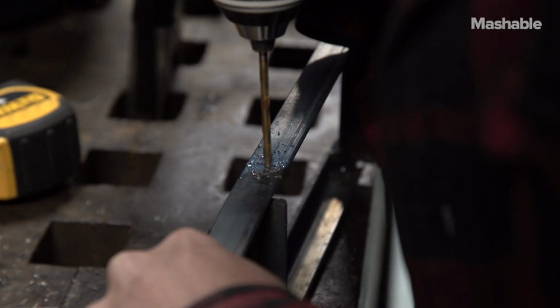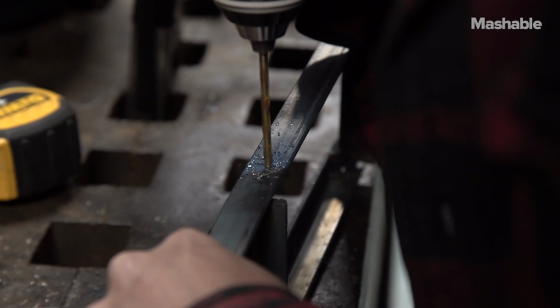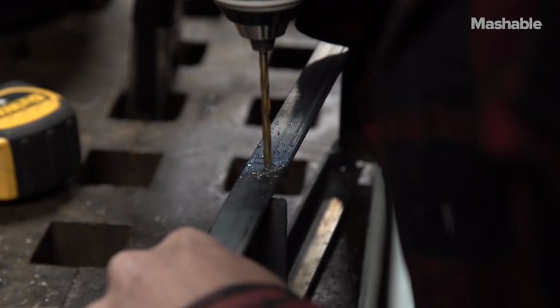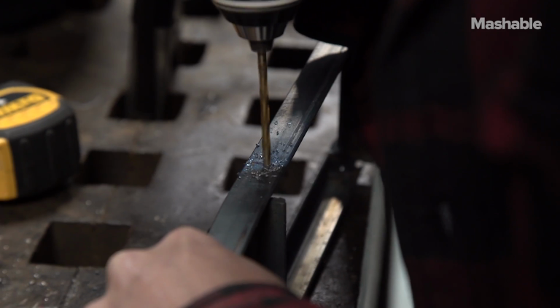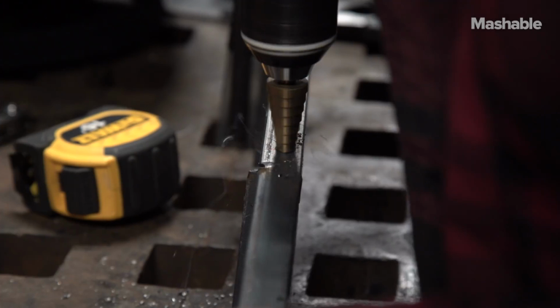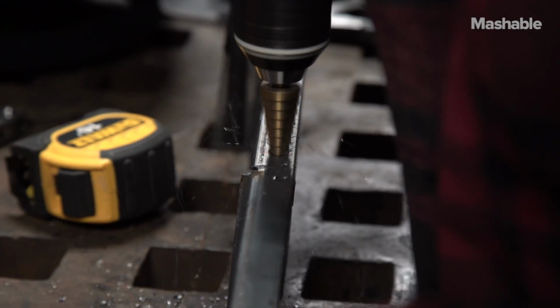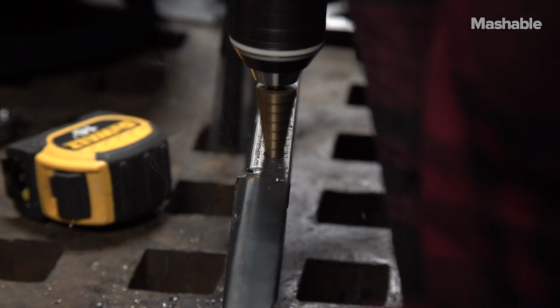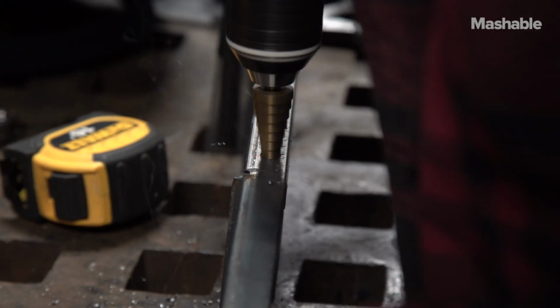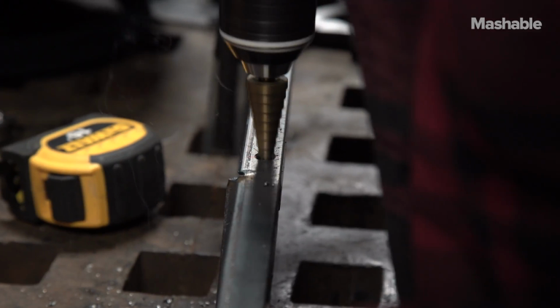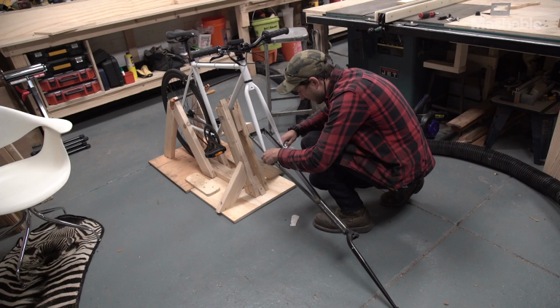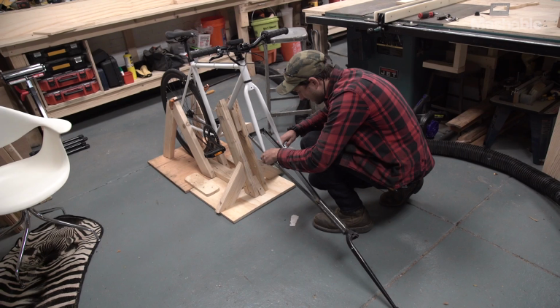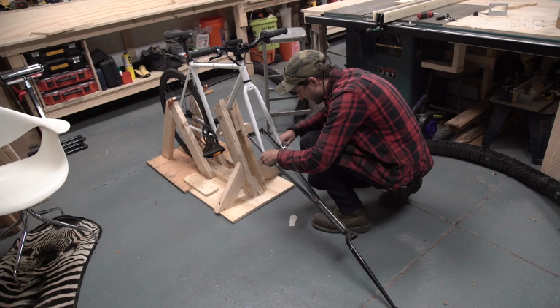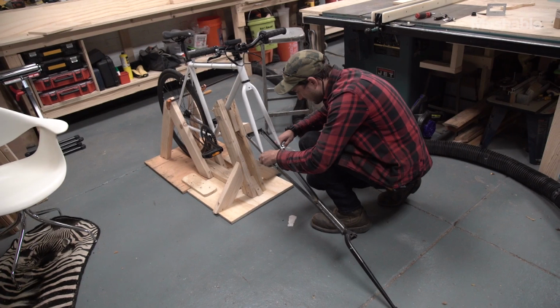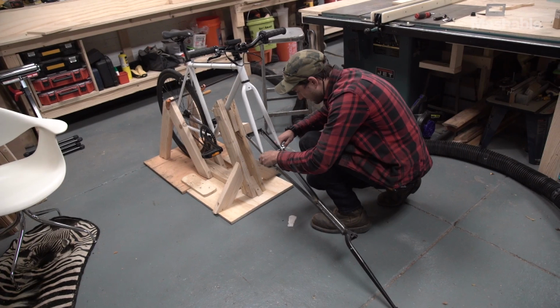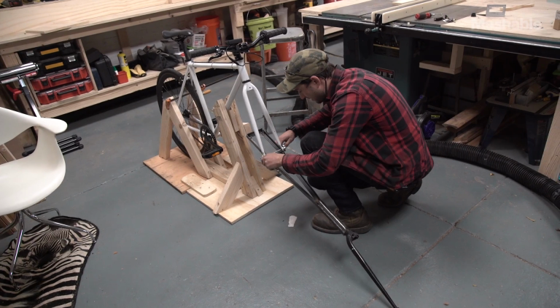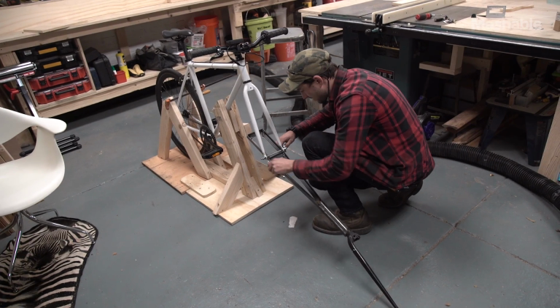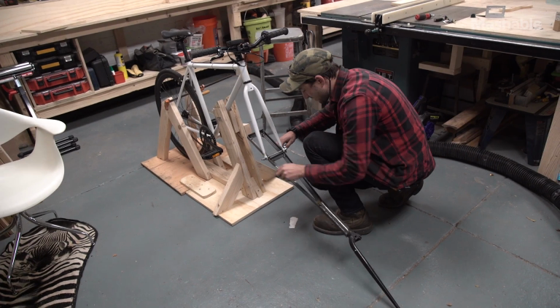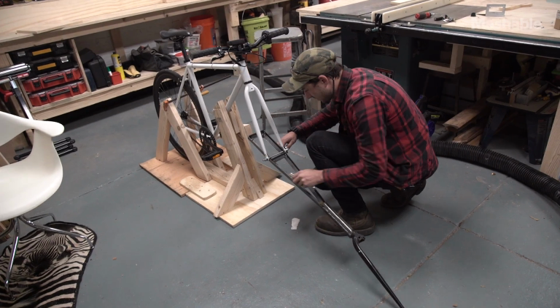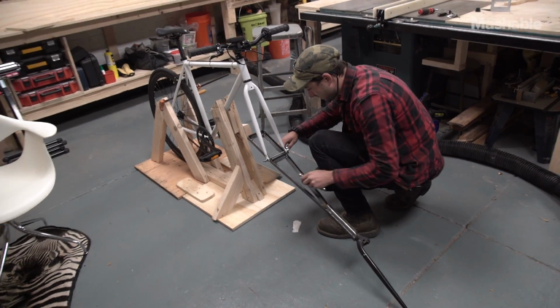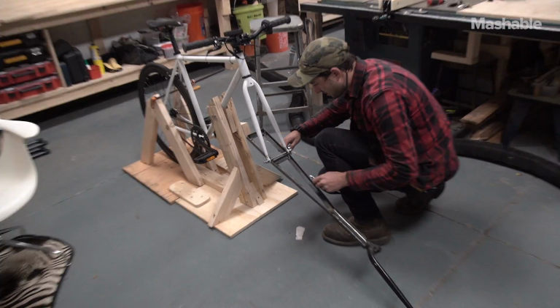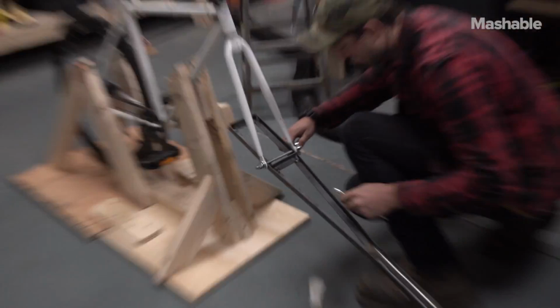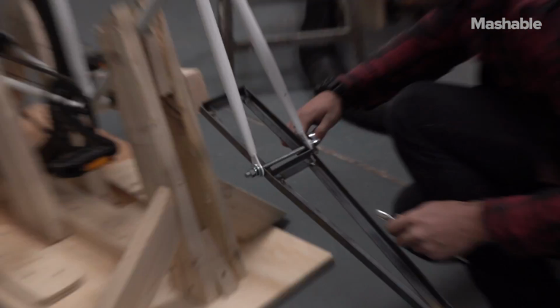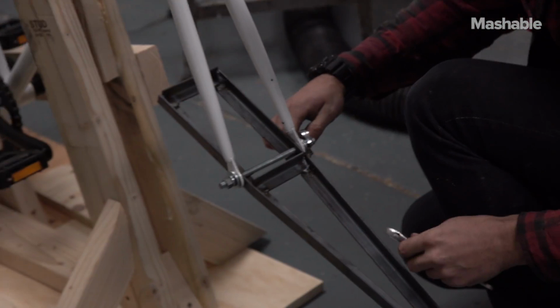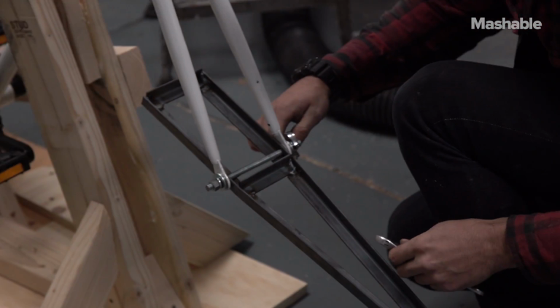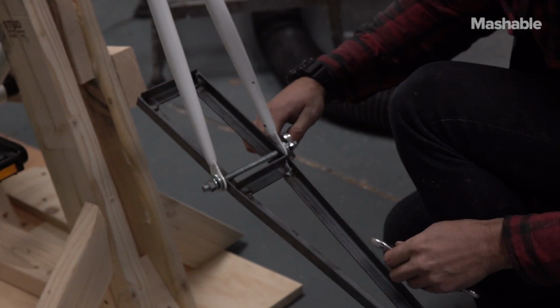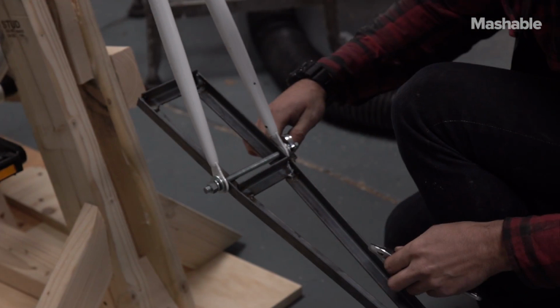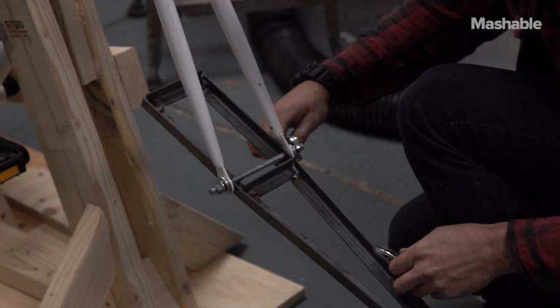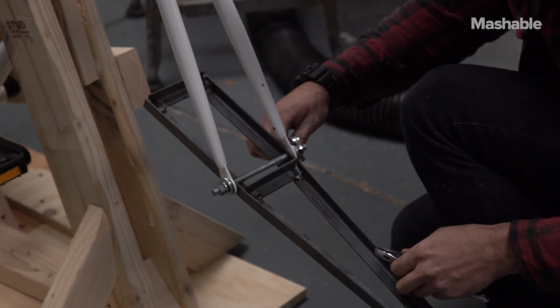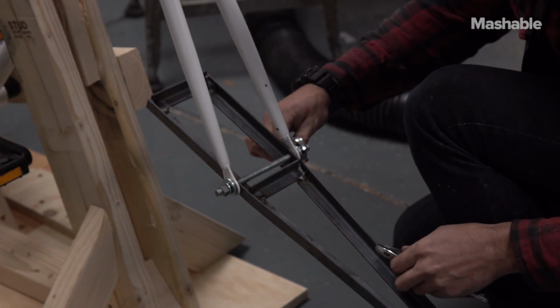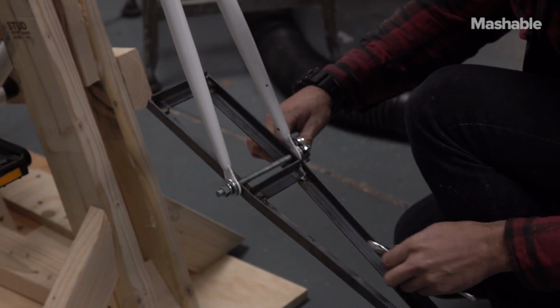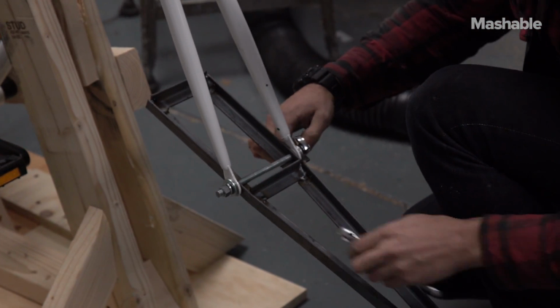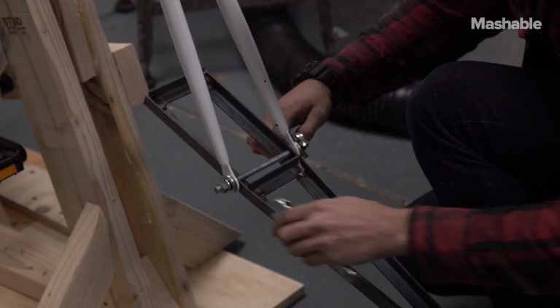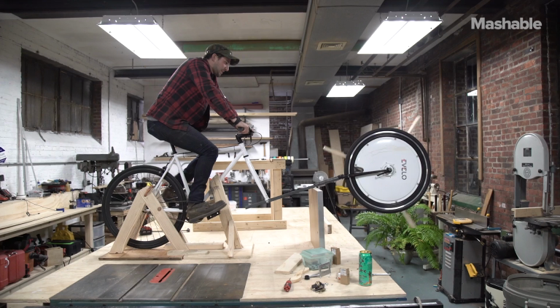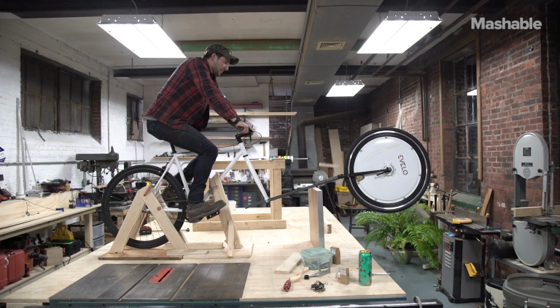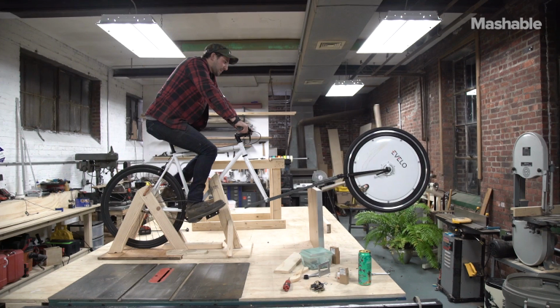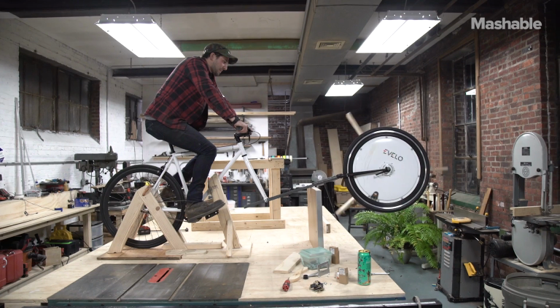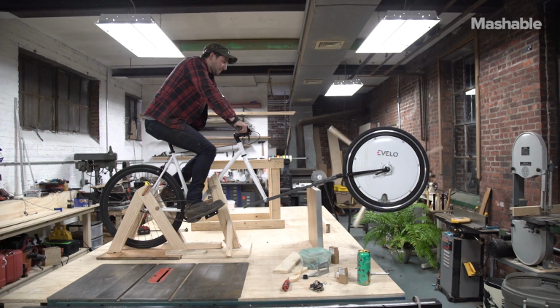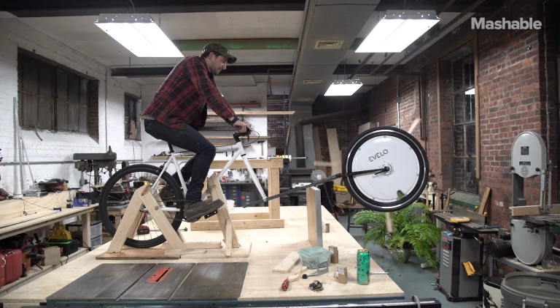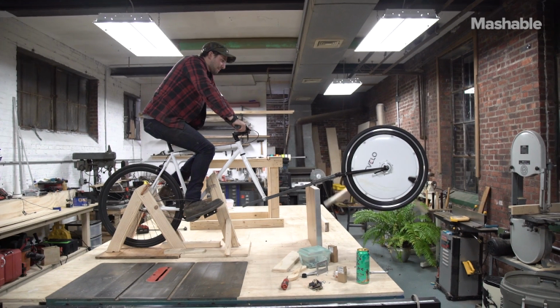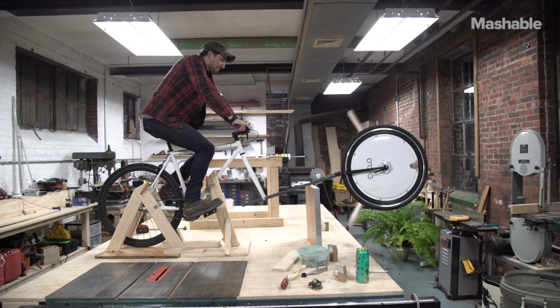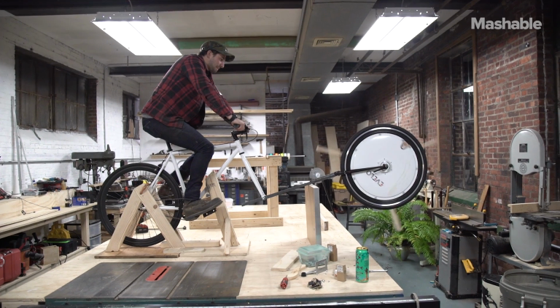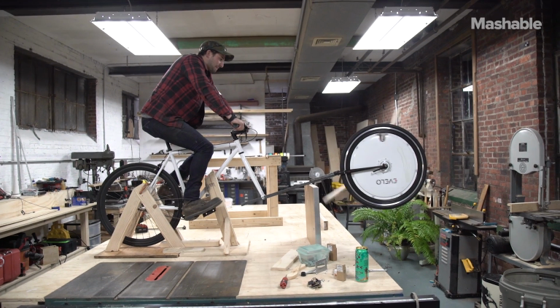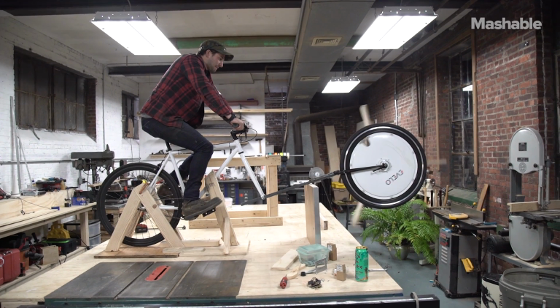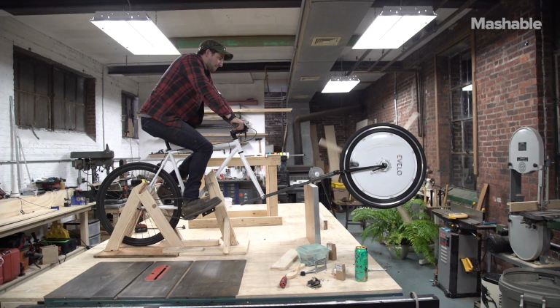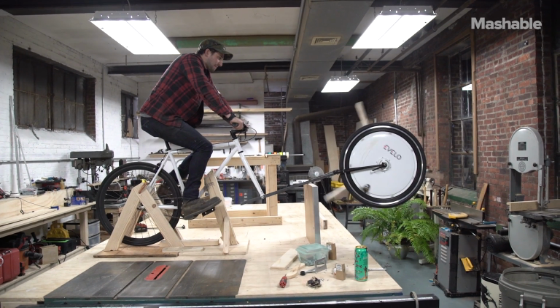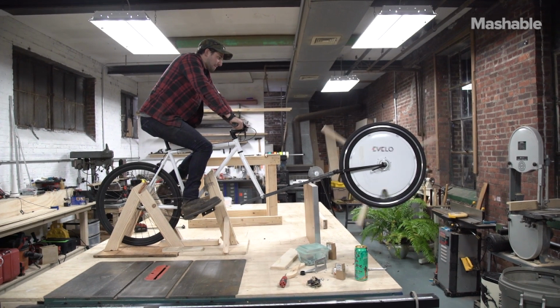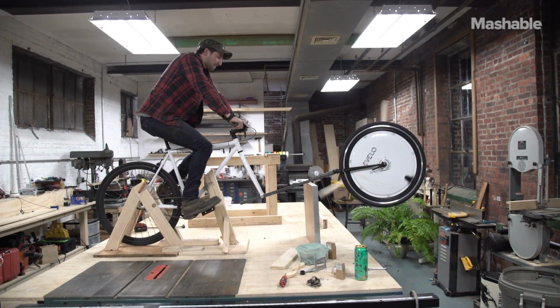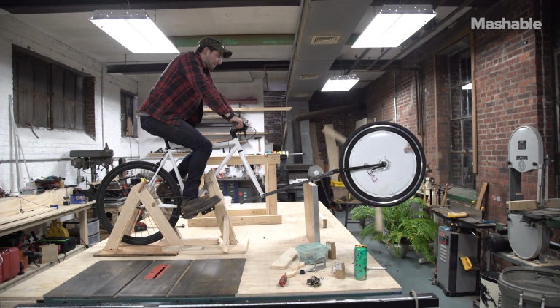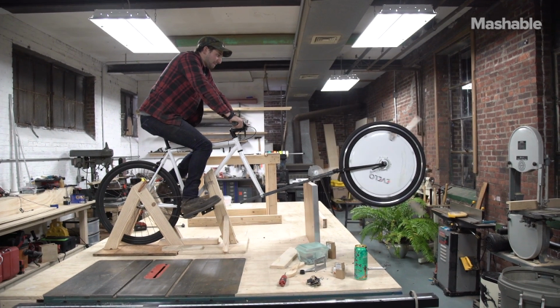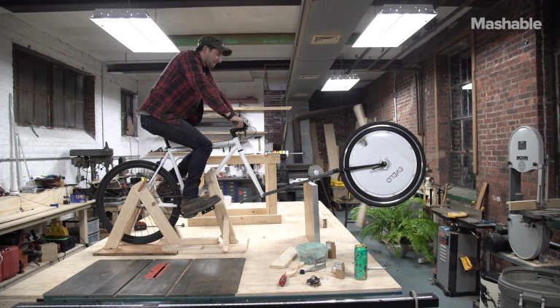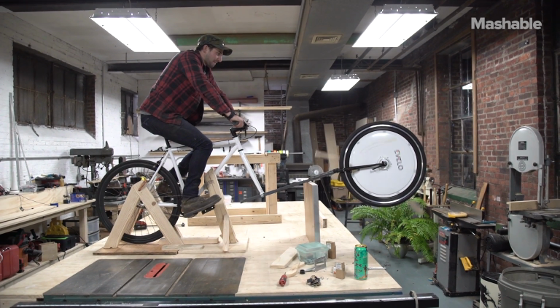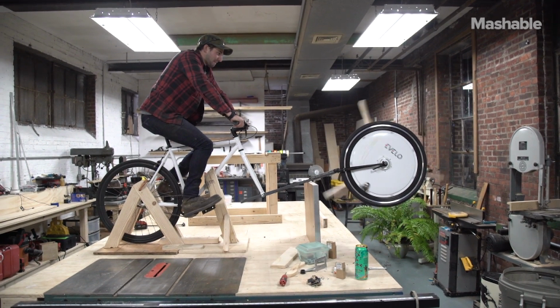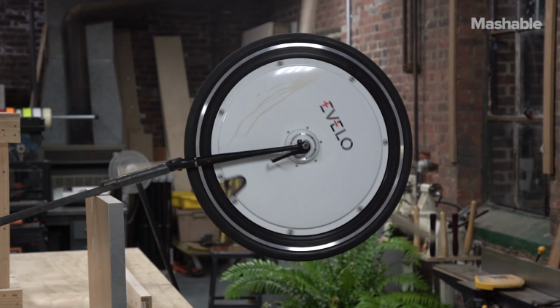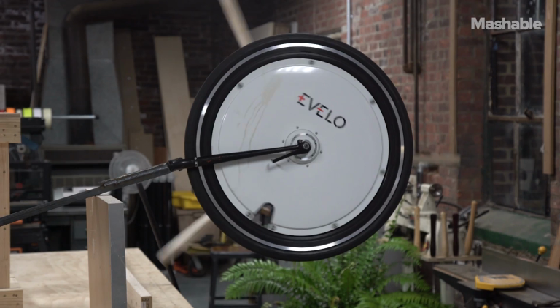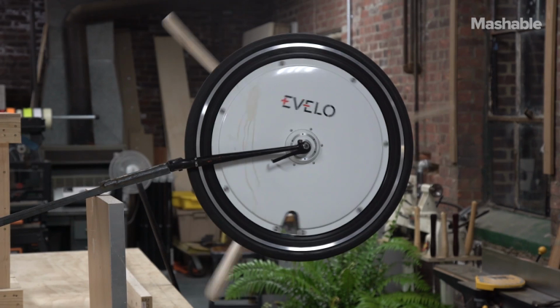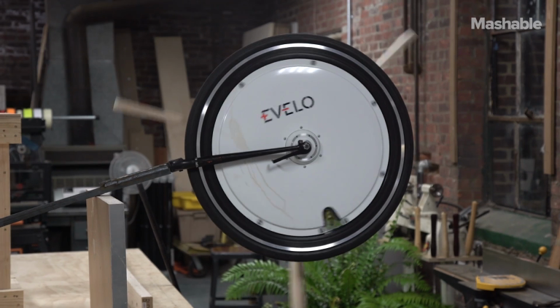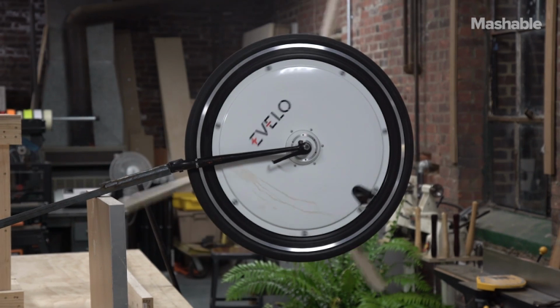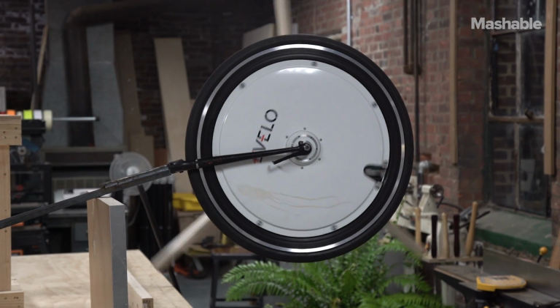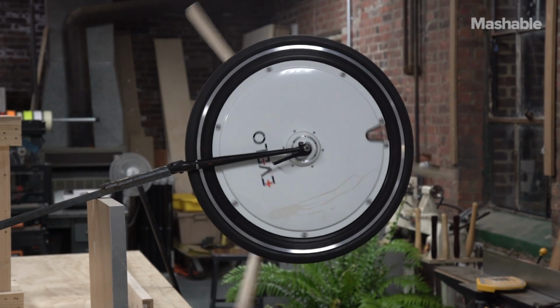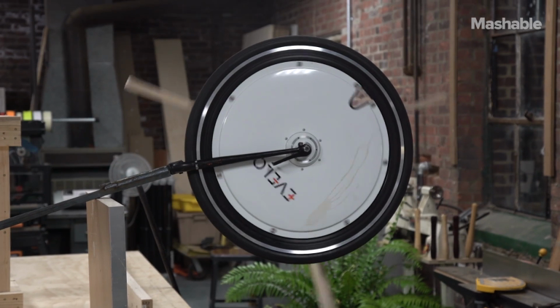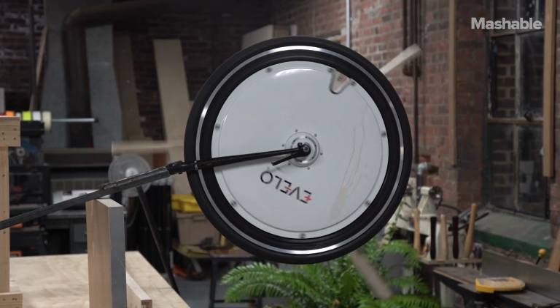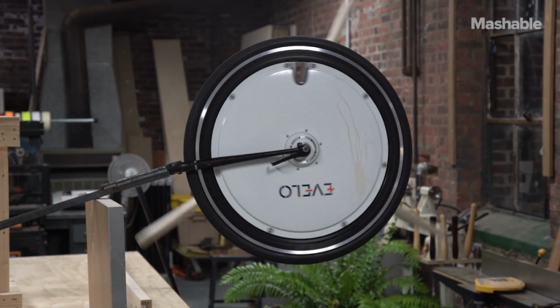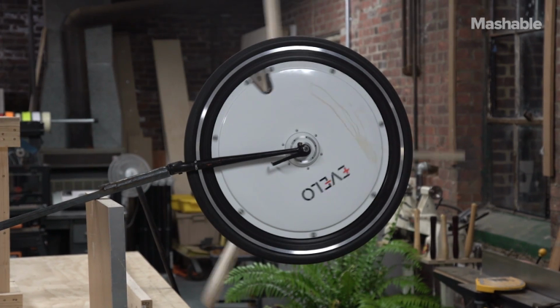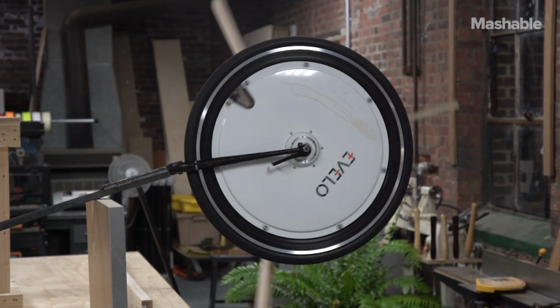Chris took my crazy idea and made it into a structurally sound, functioning device. And I feel really confident that this is going to work.